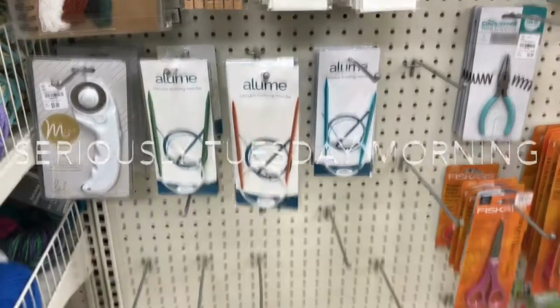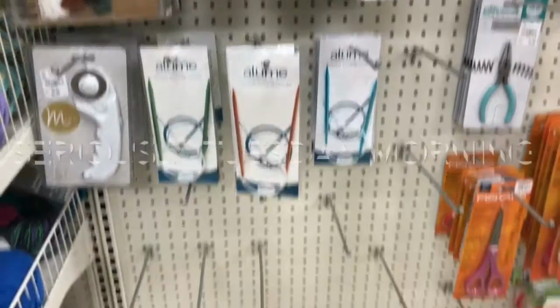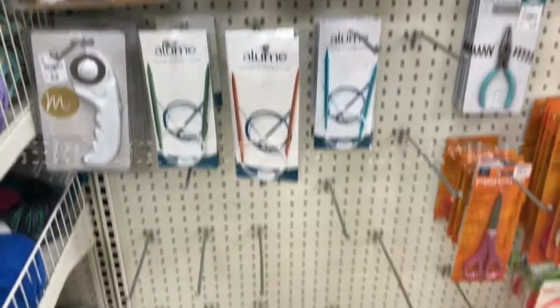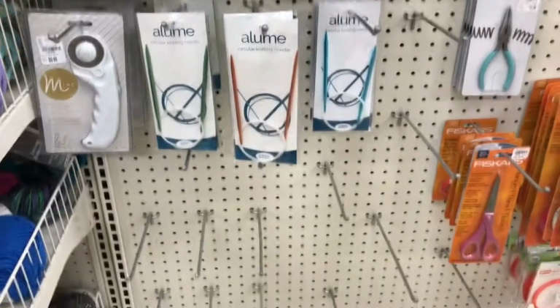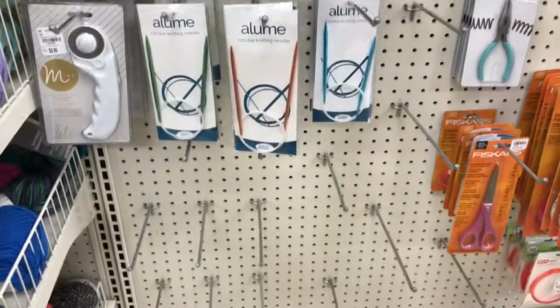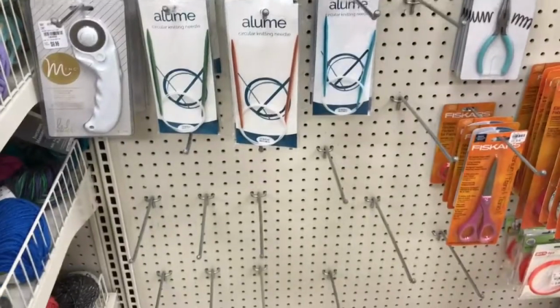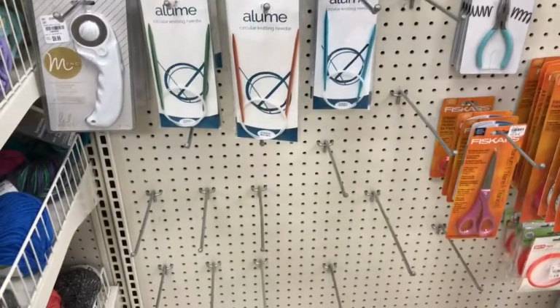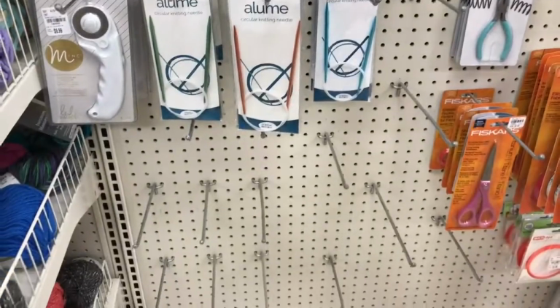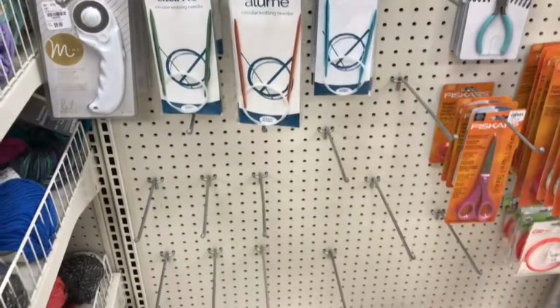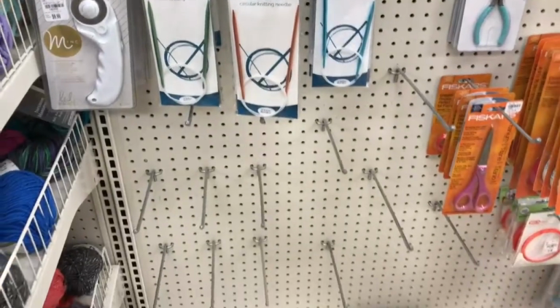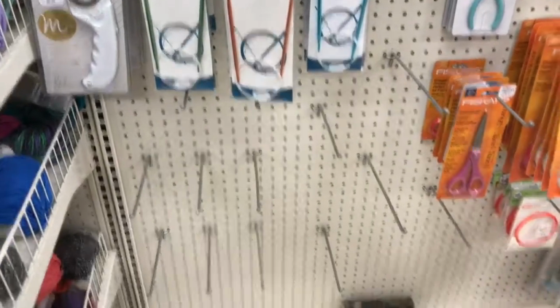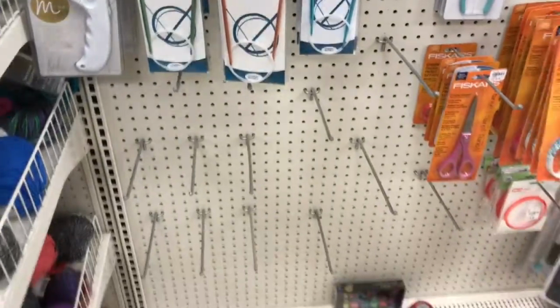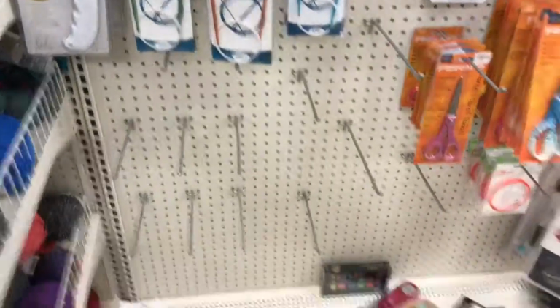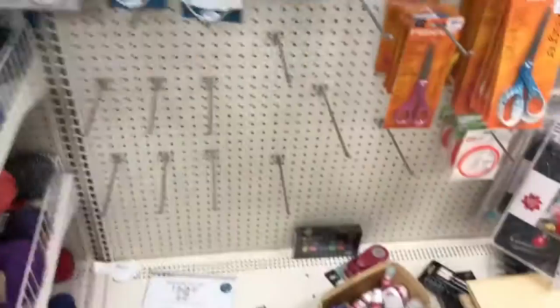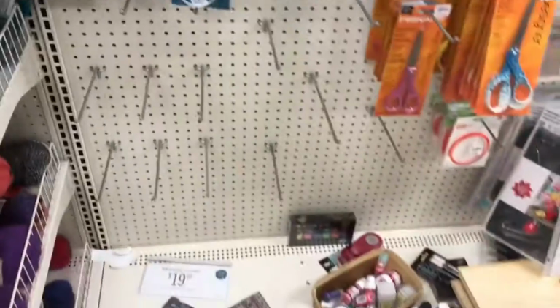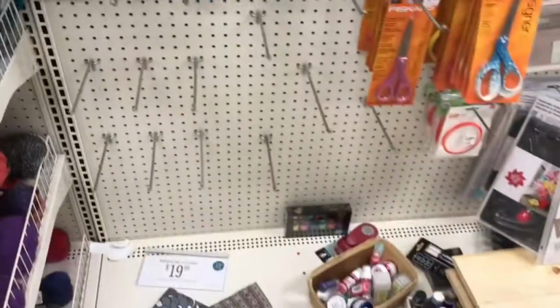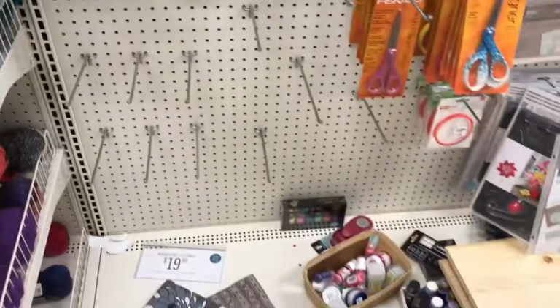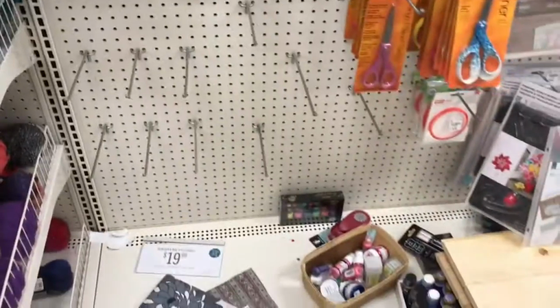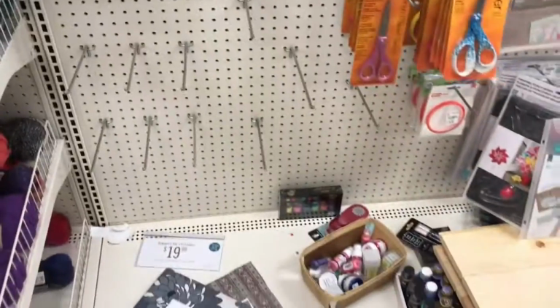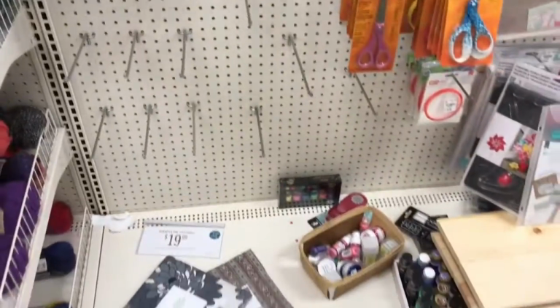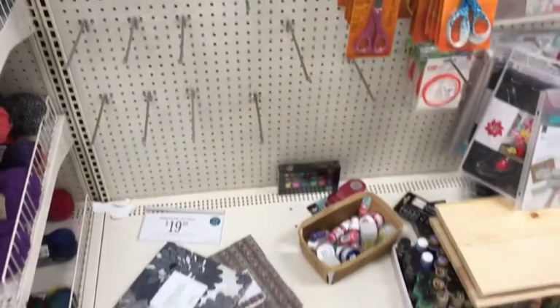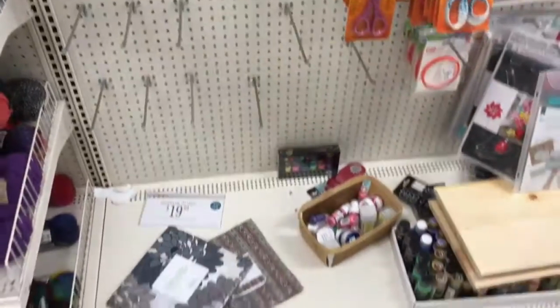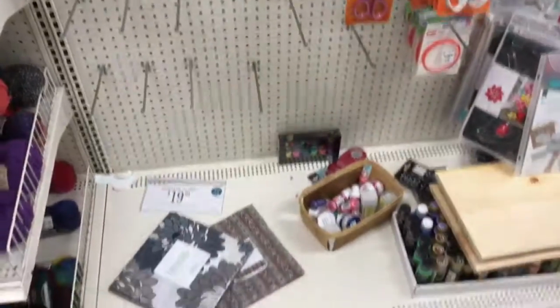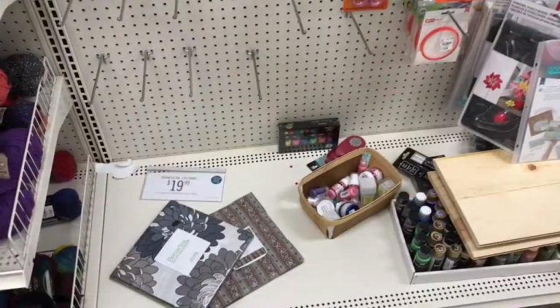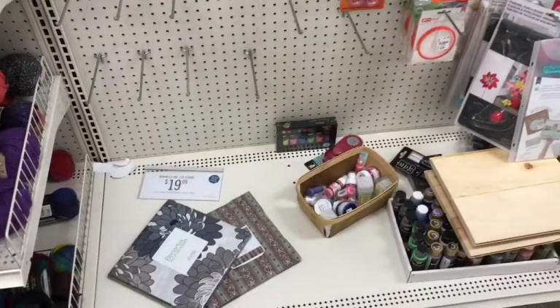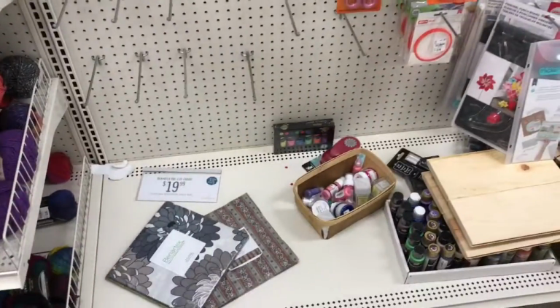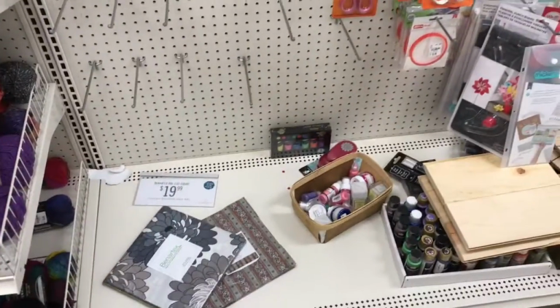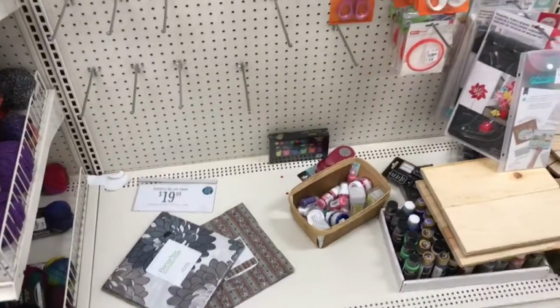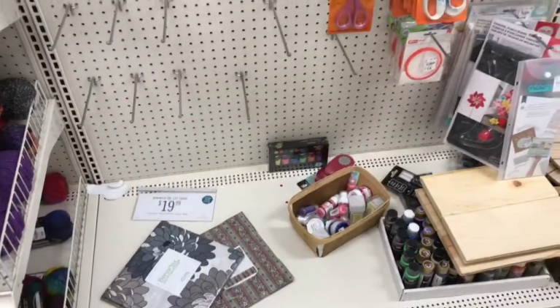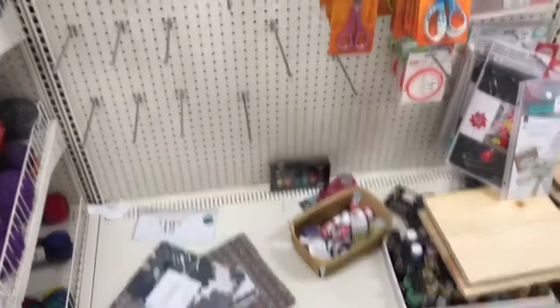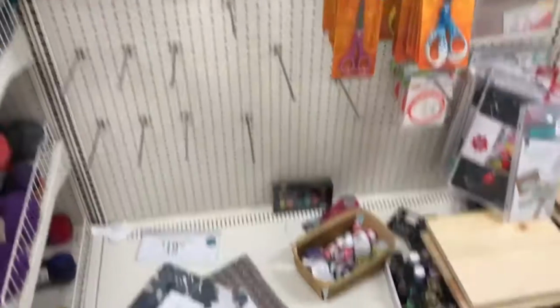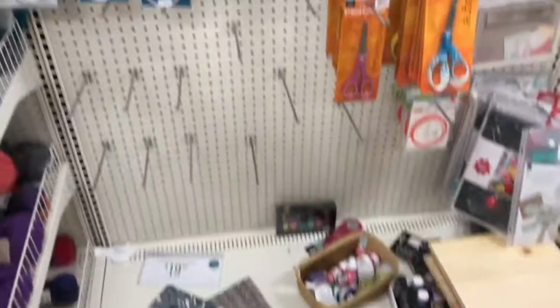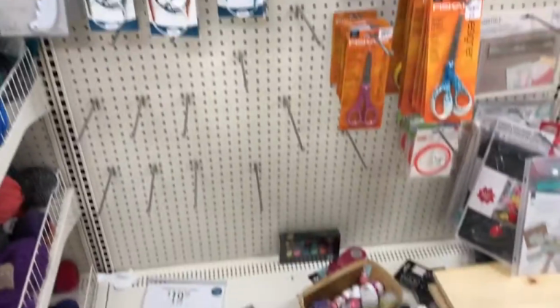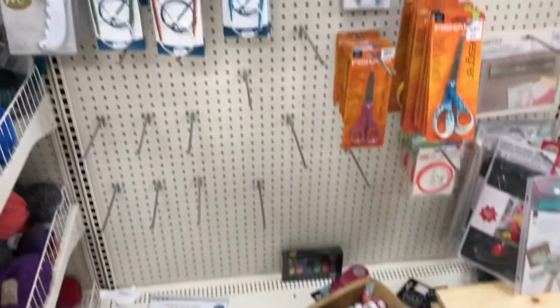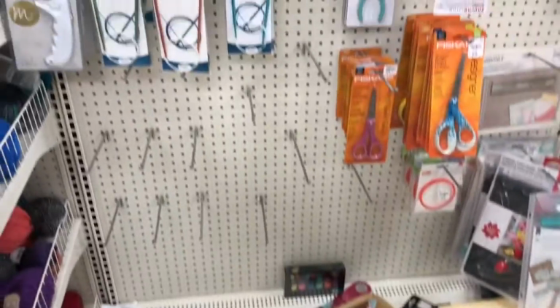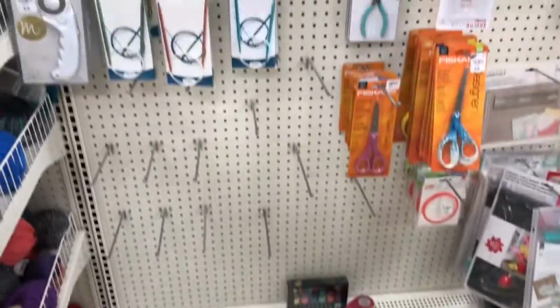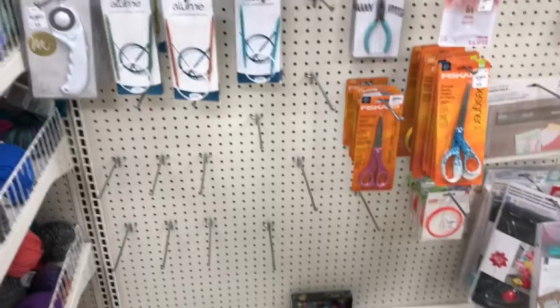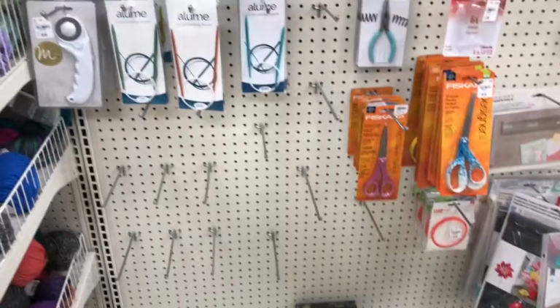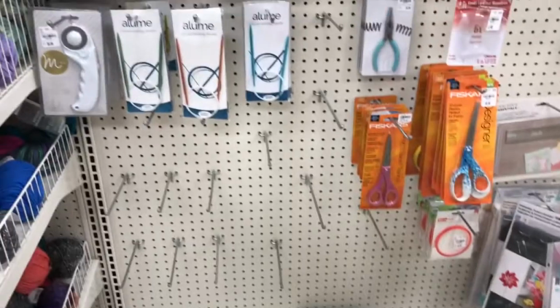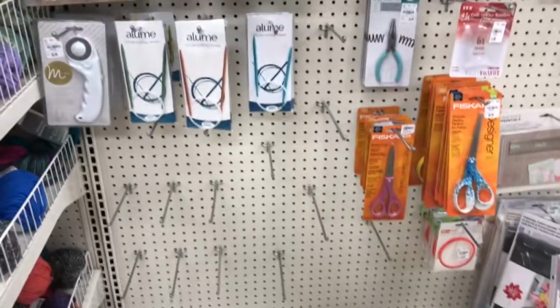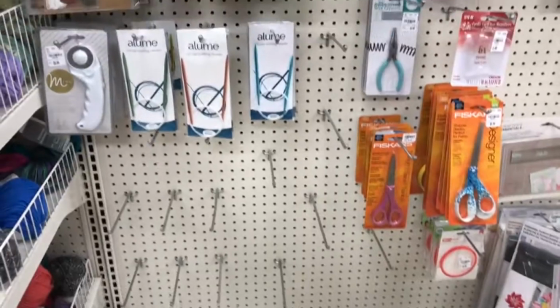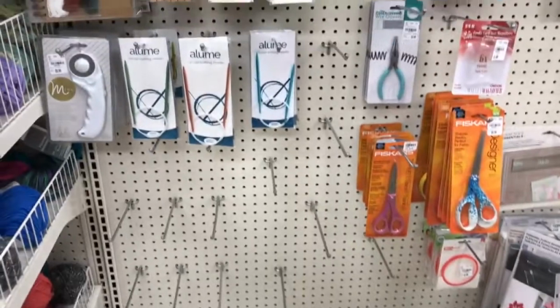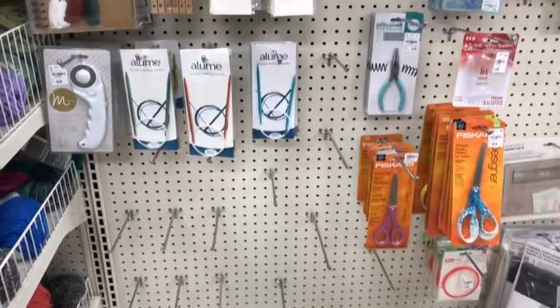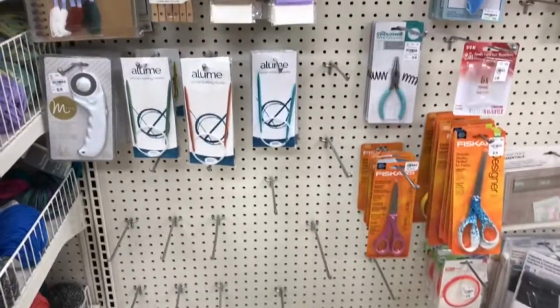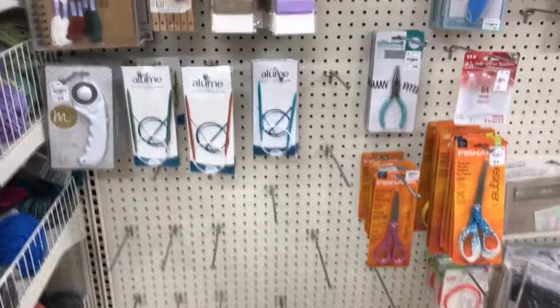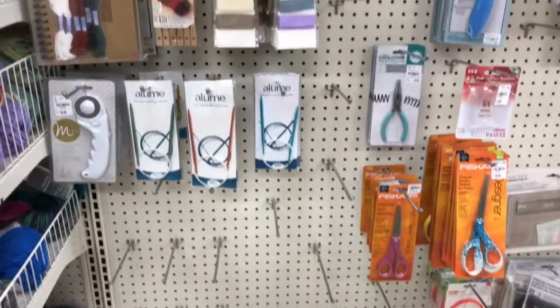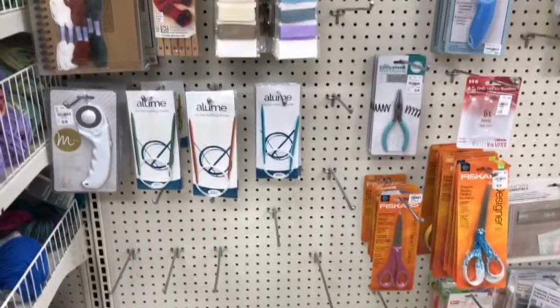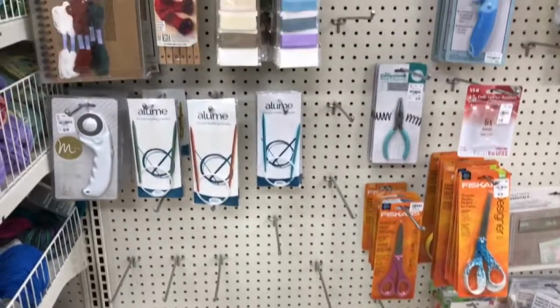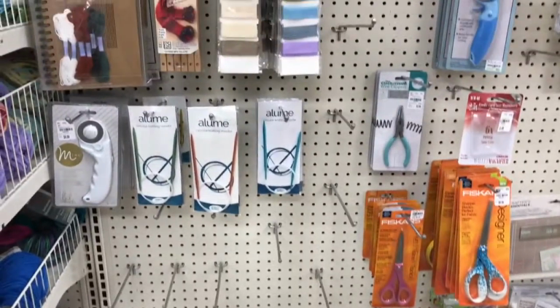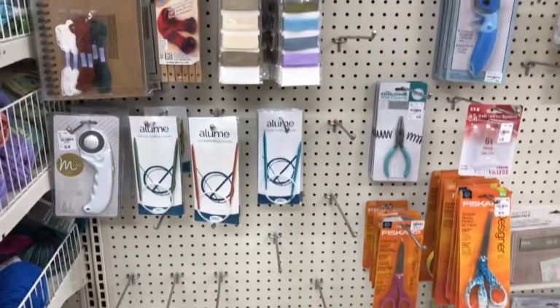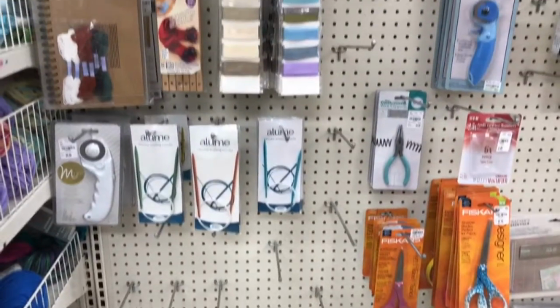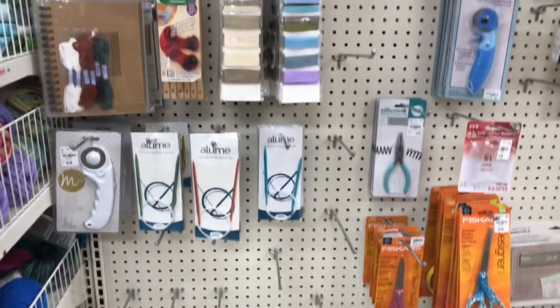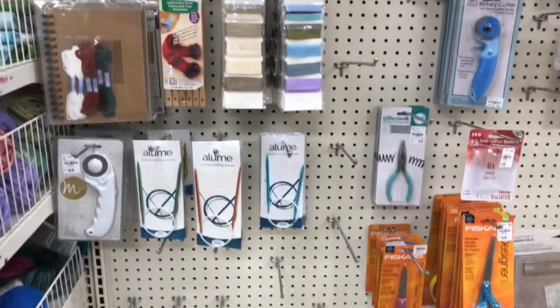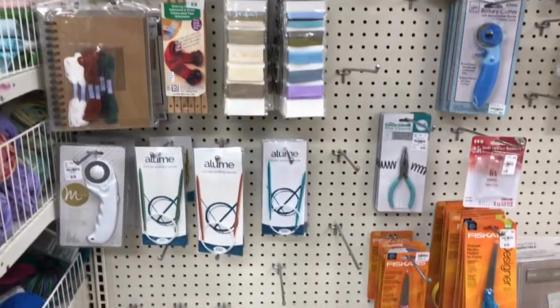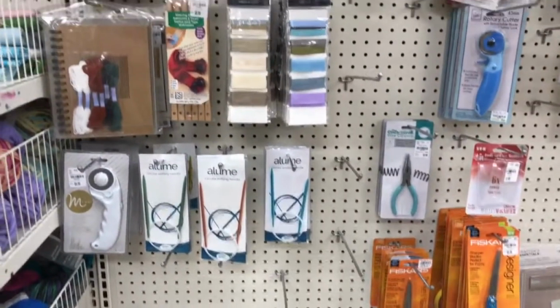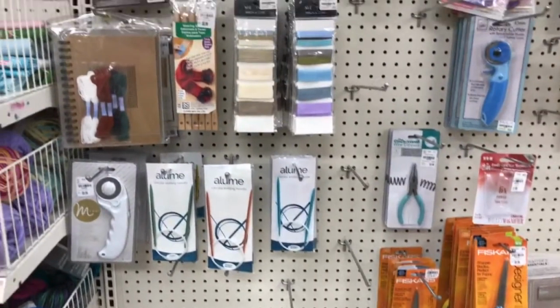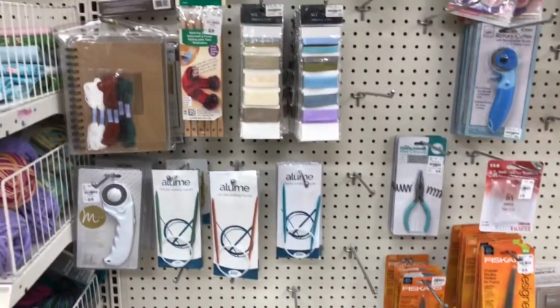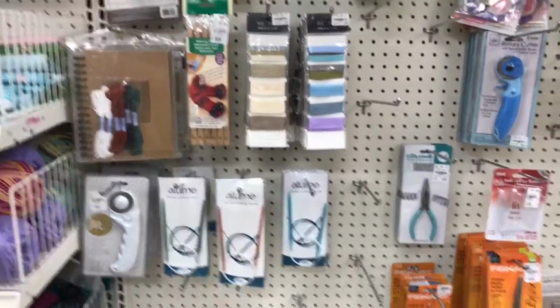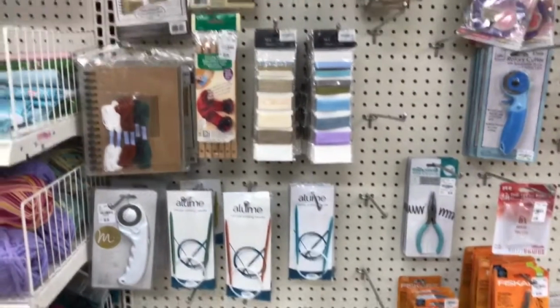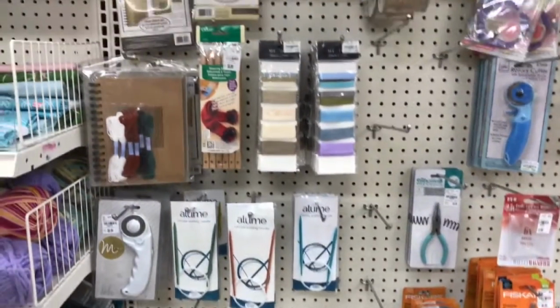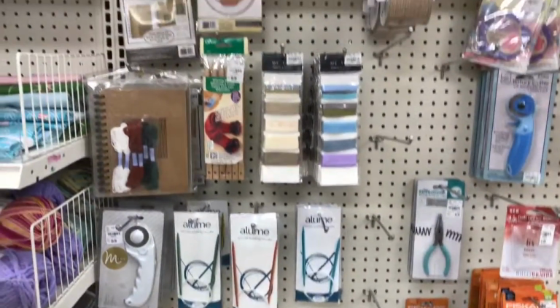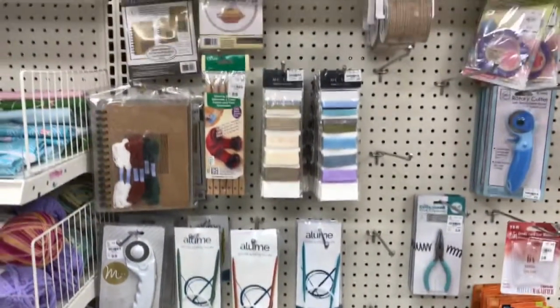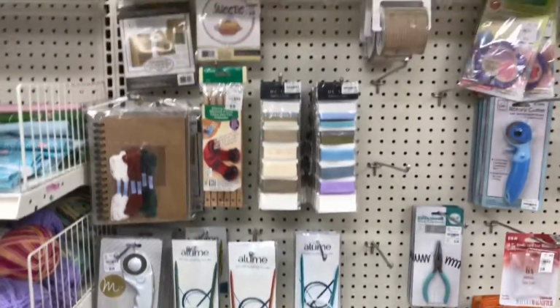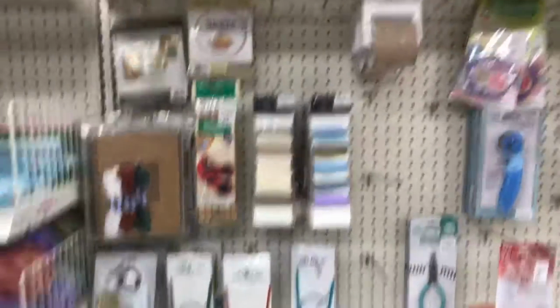Hey gang, I'm coming to you from Tuesday morning and this is what my craft aisle looks like. Should I be concerned?